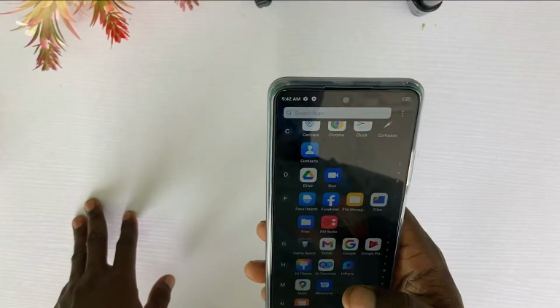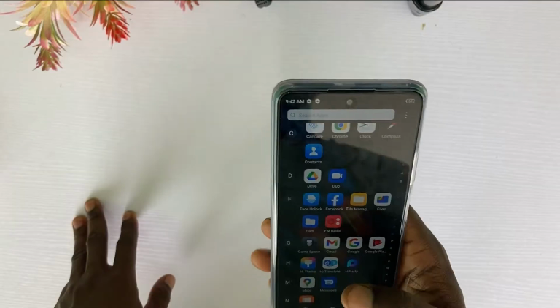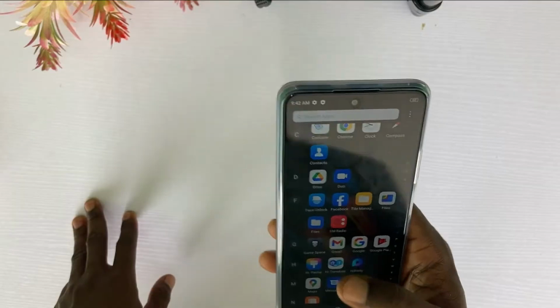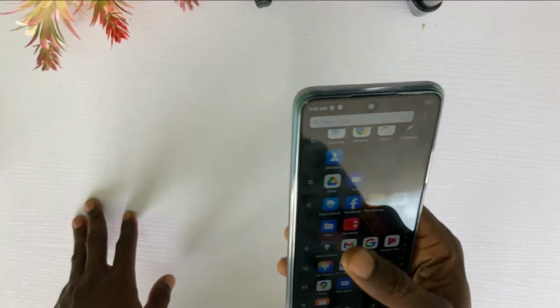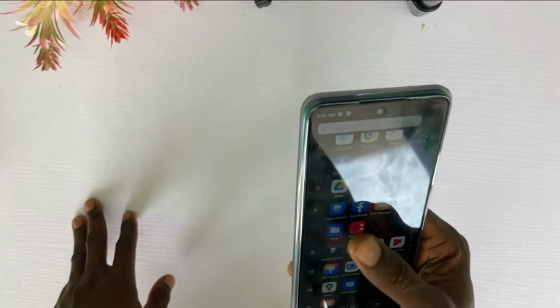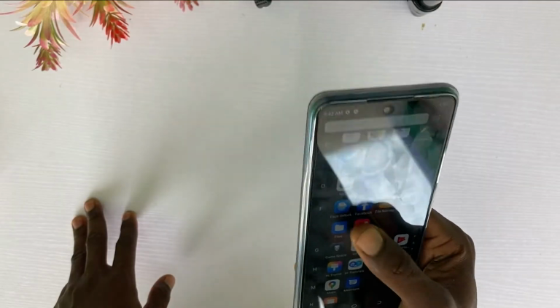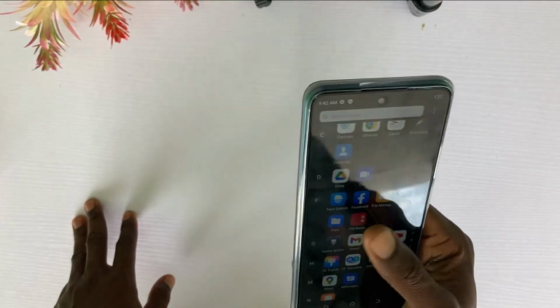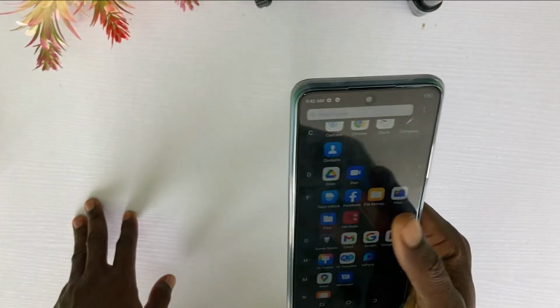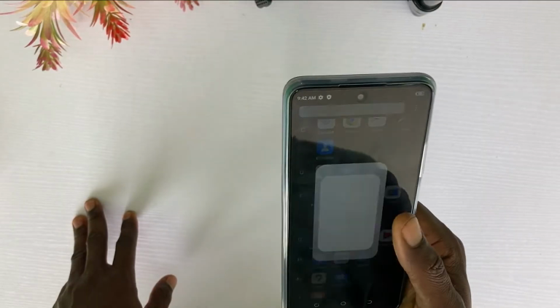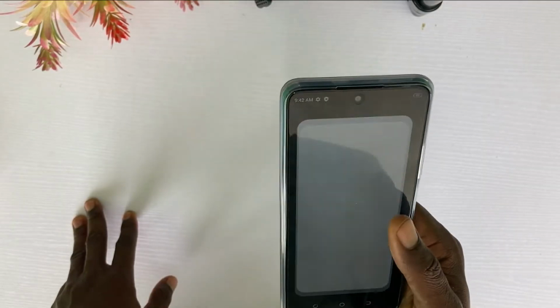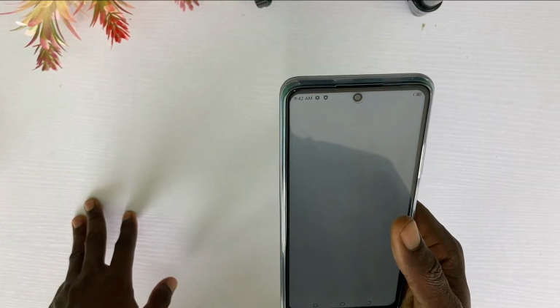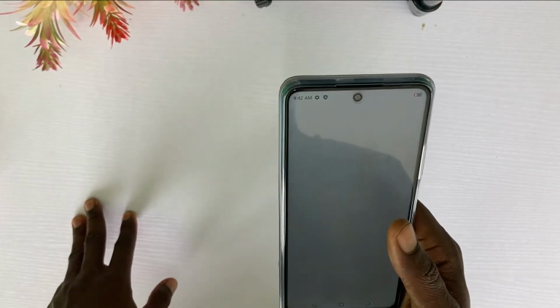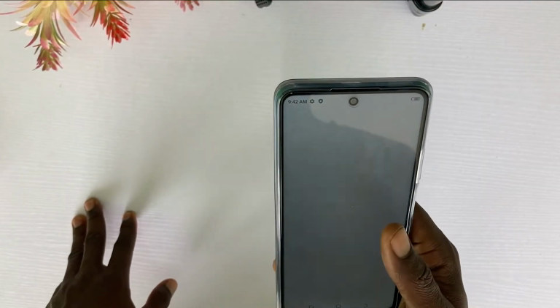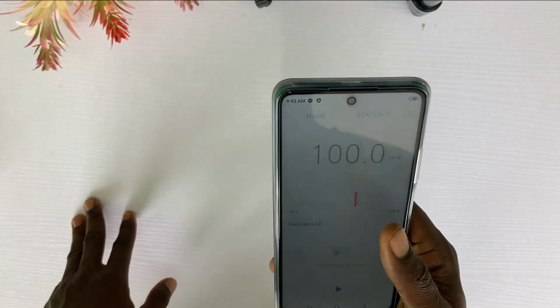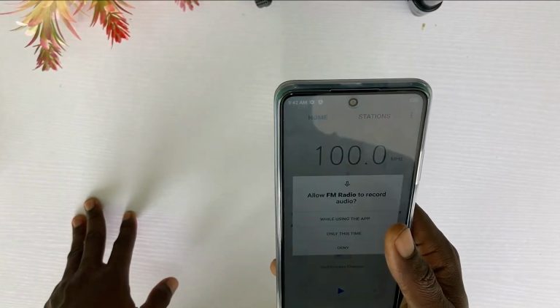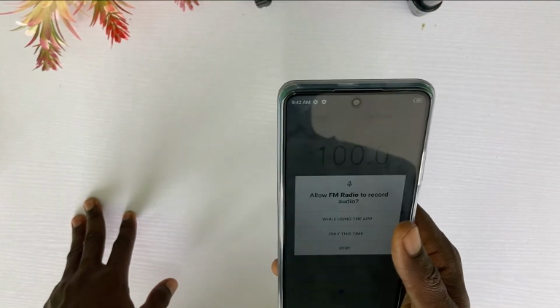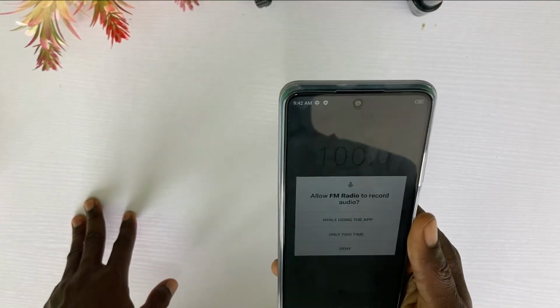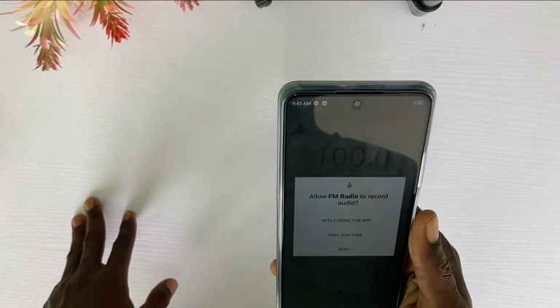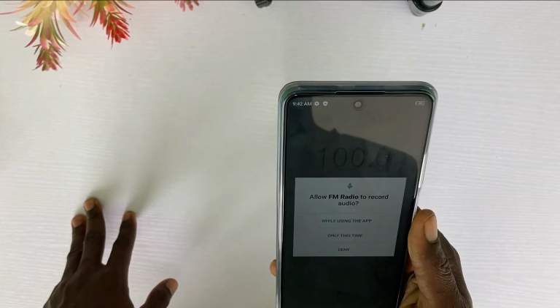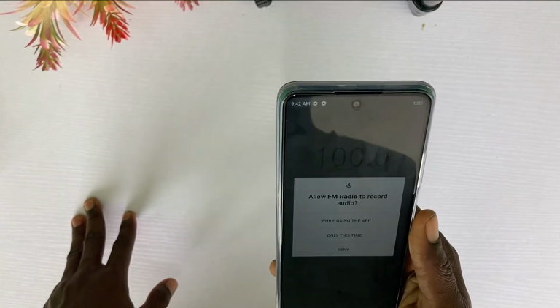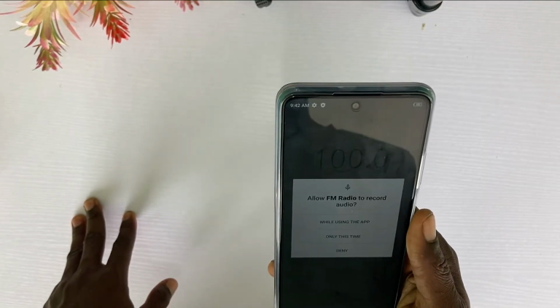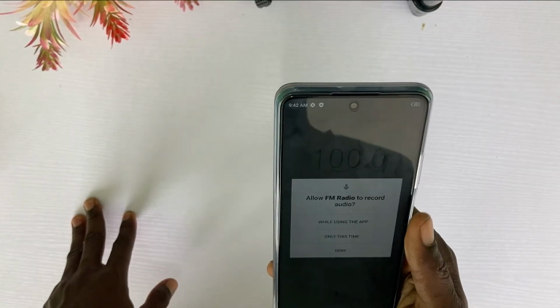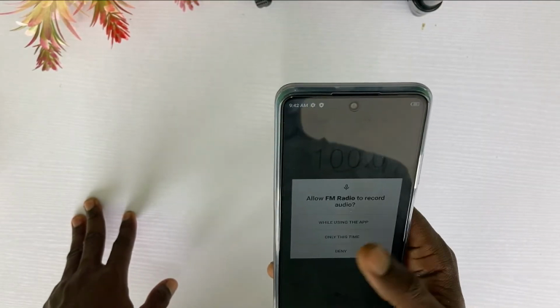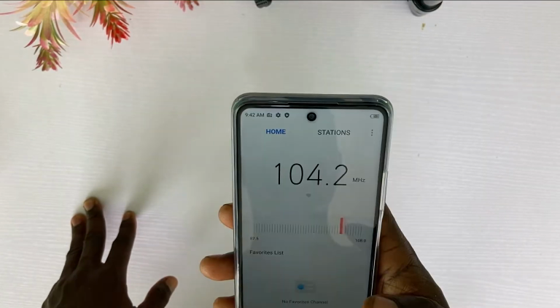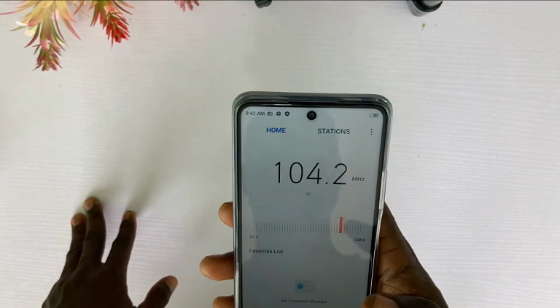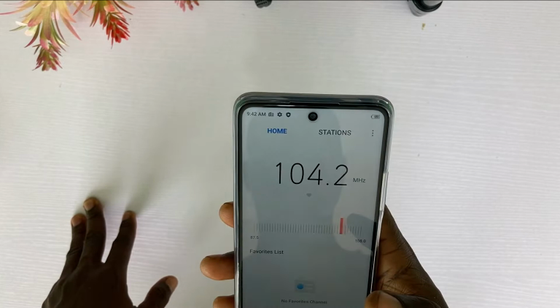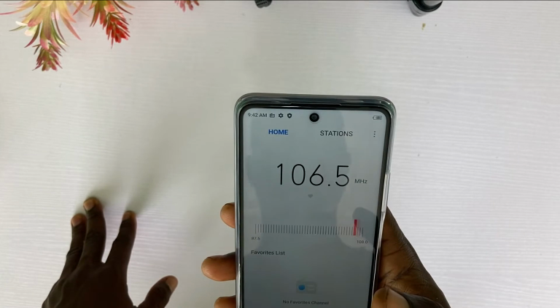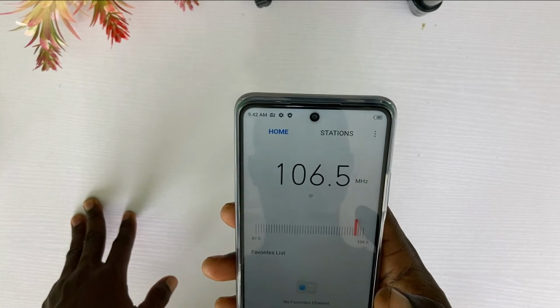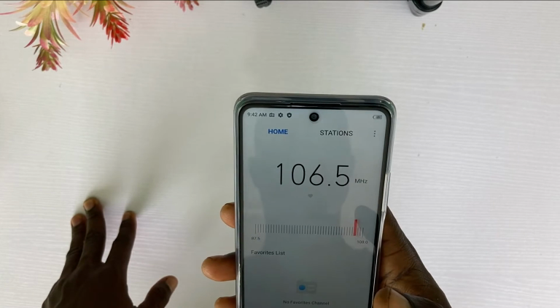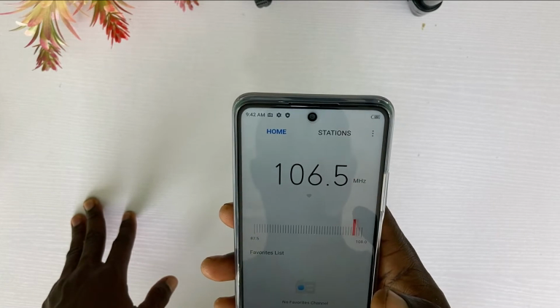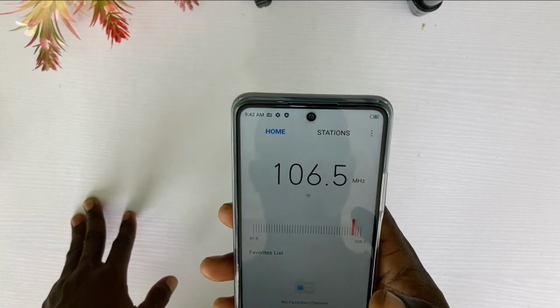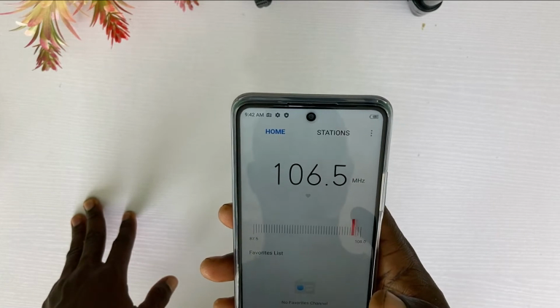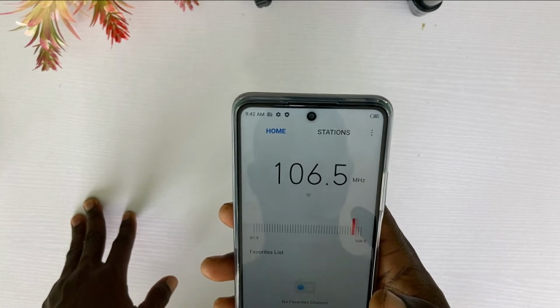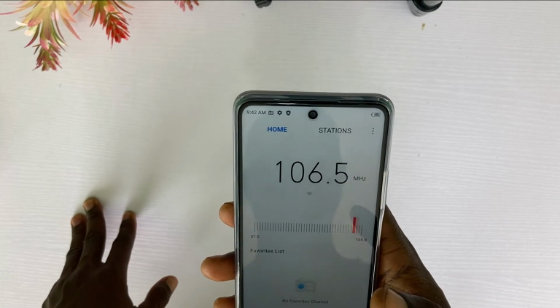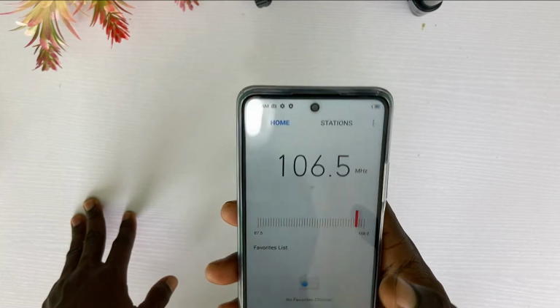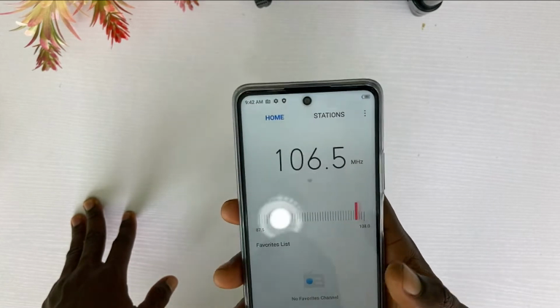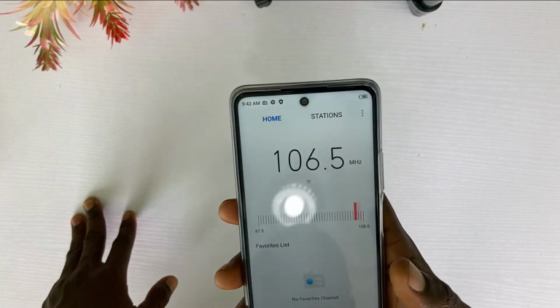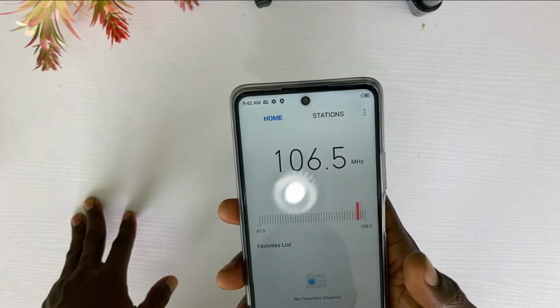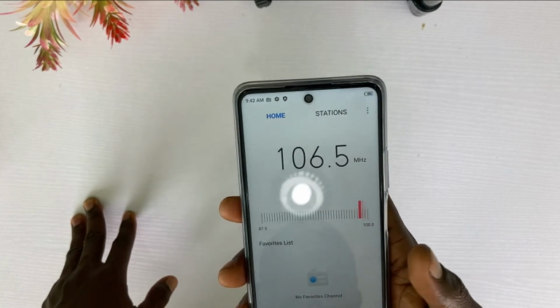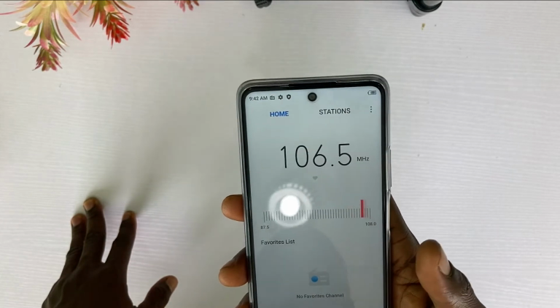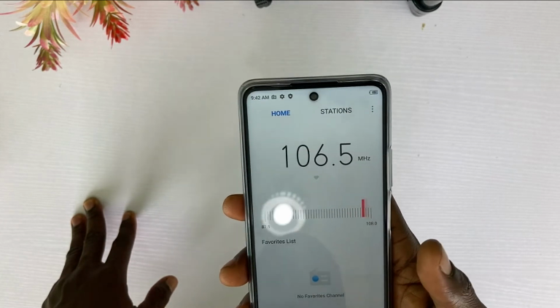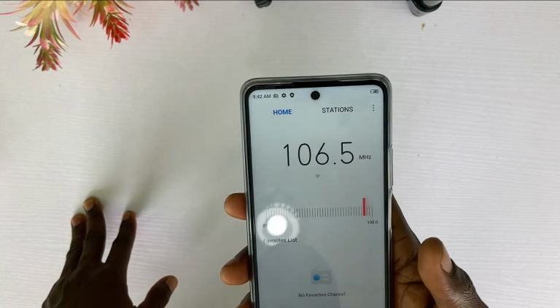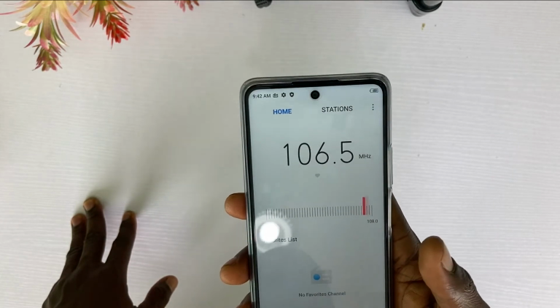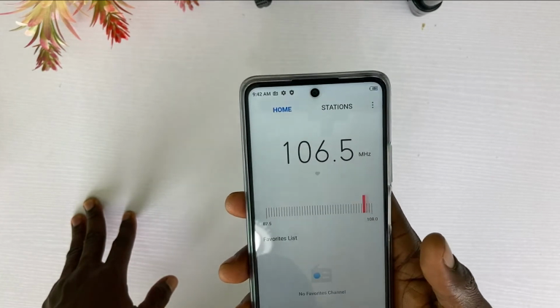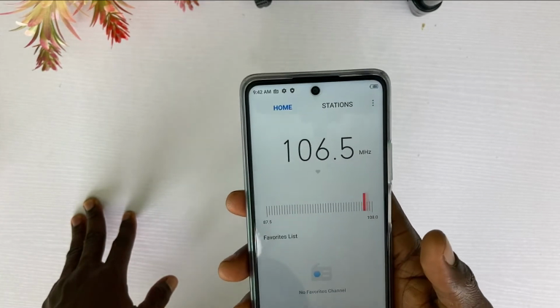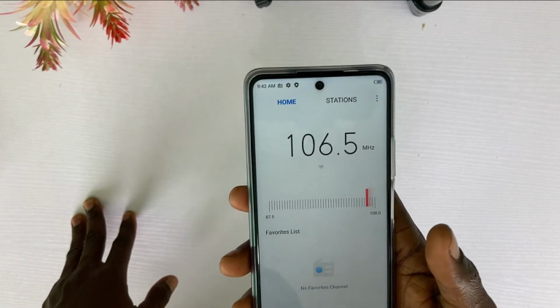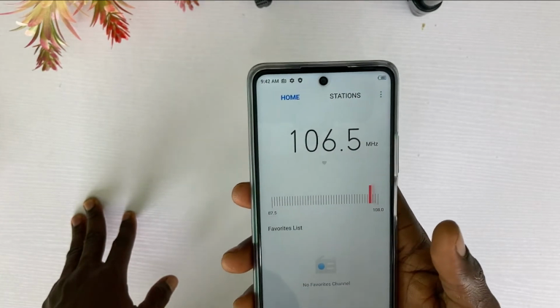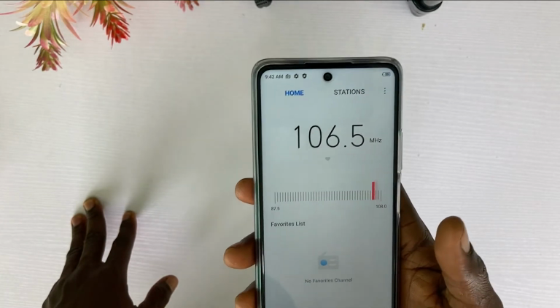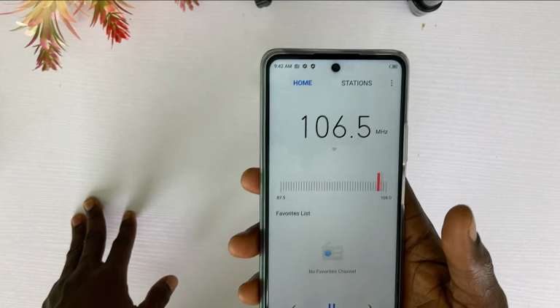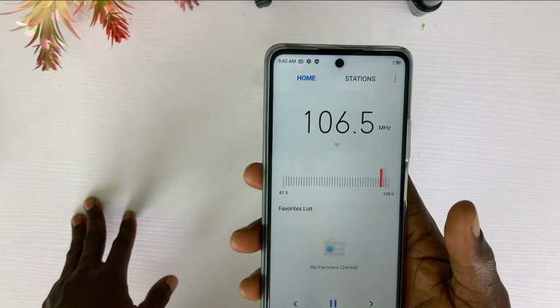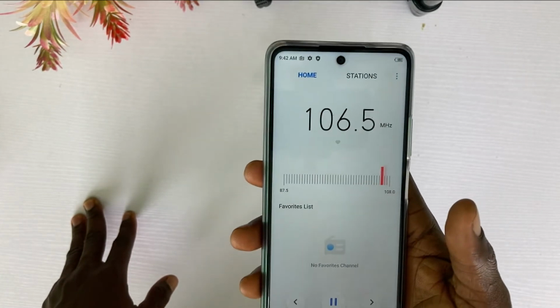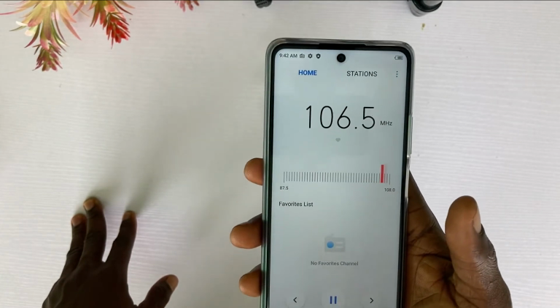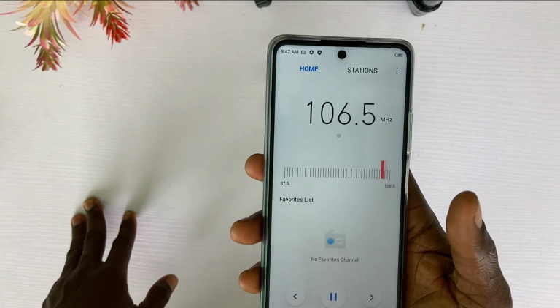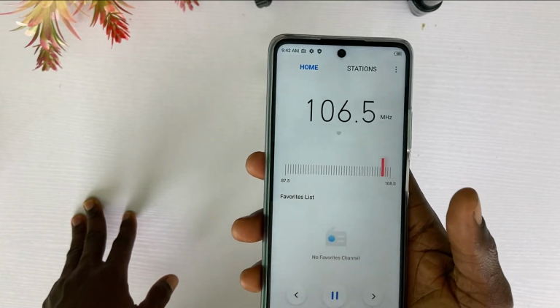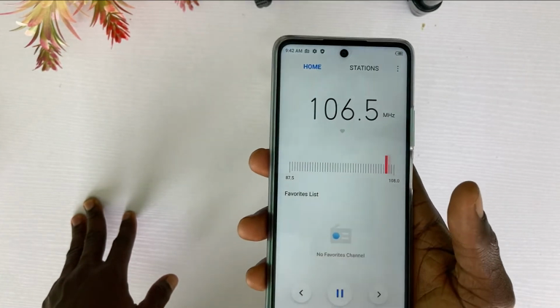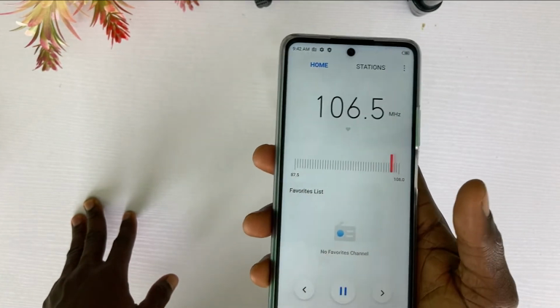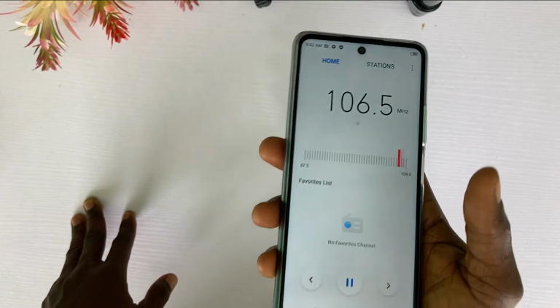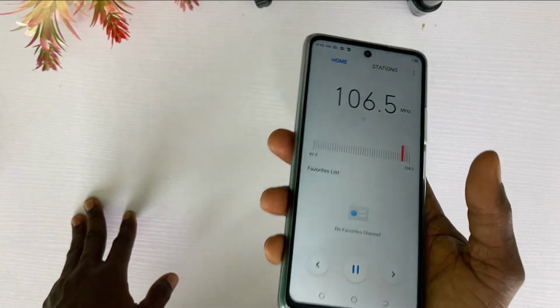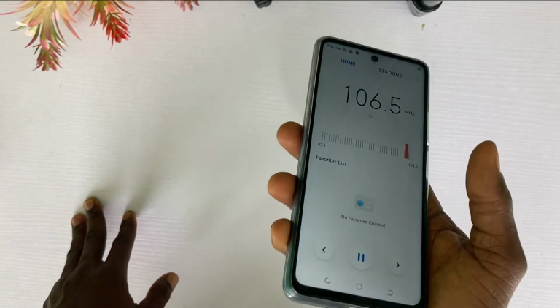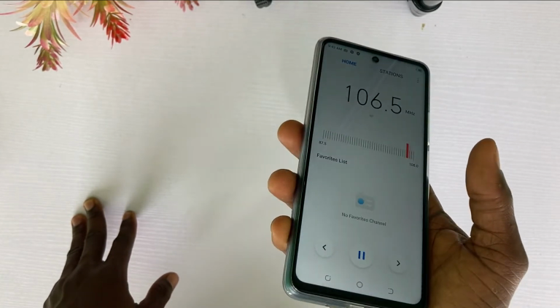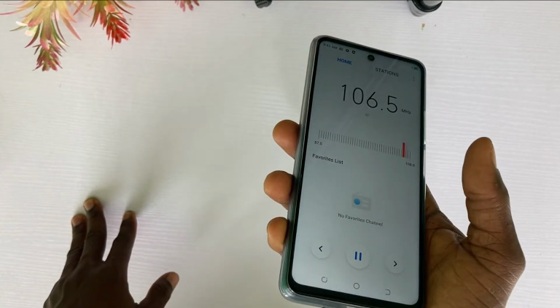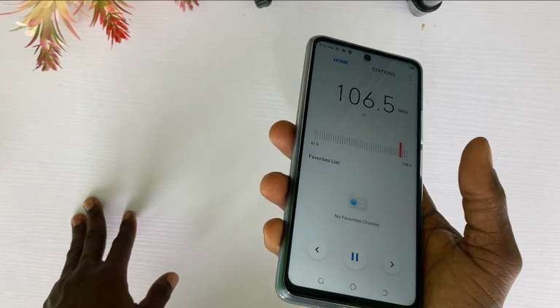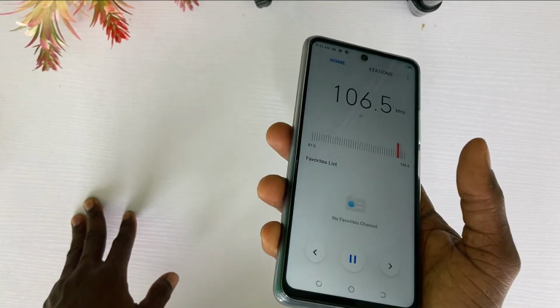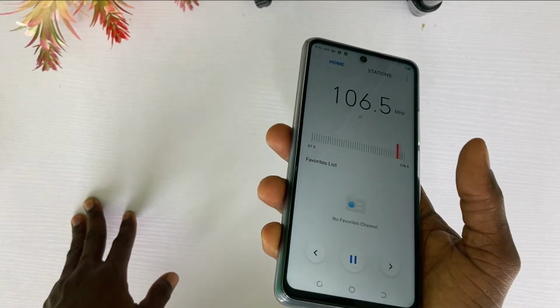The FM radio of the phone works without an earpiece. I like this feature because I really enjoy listening to the radio.